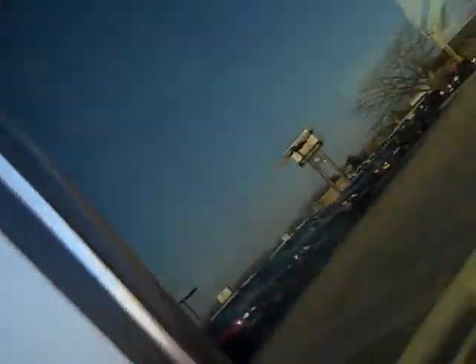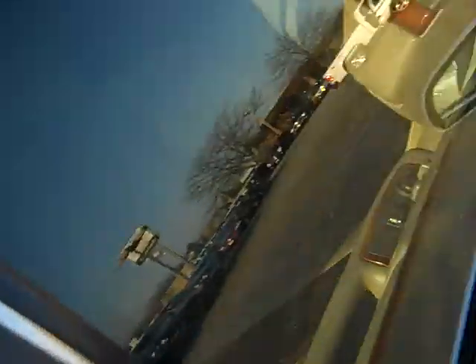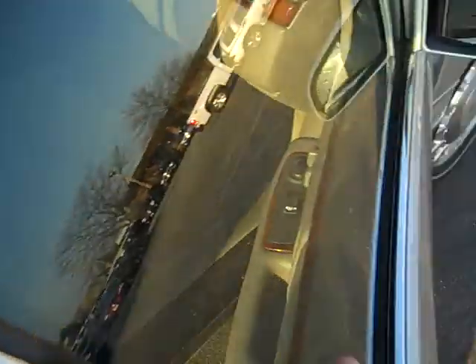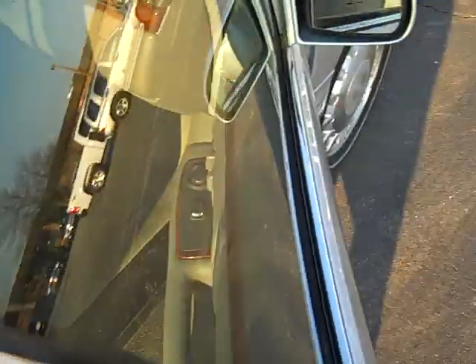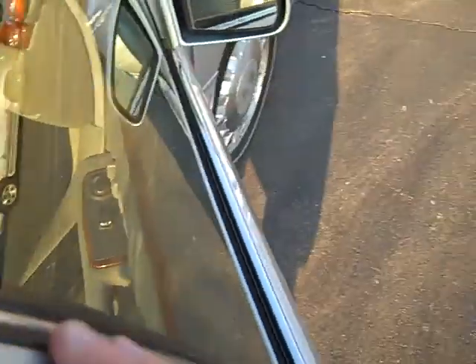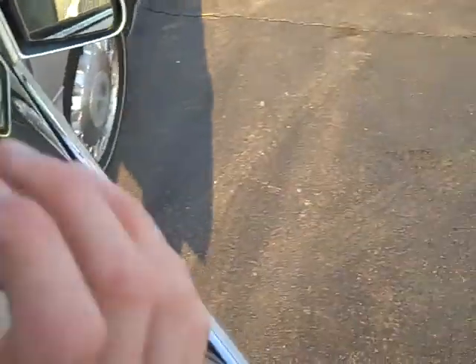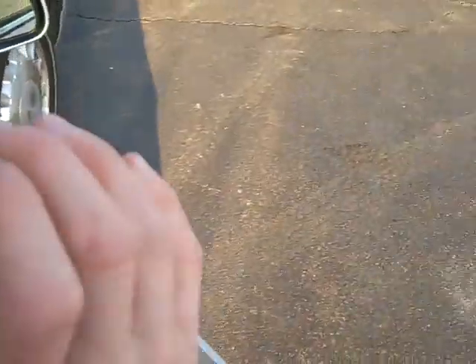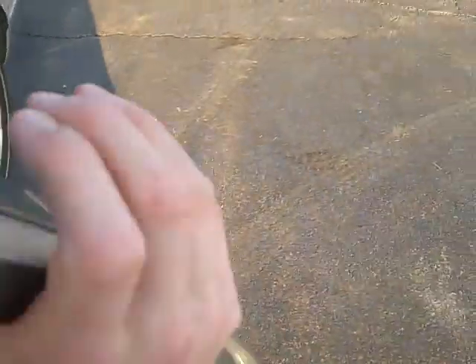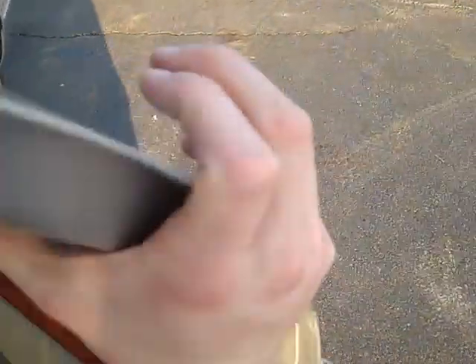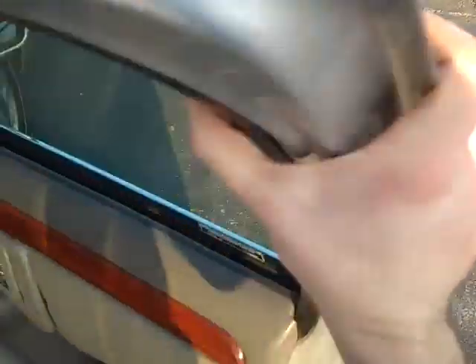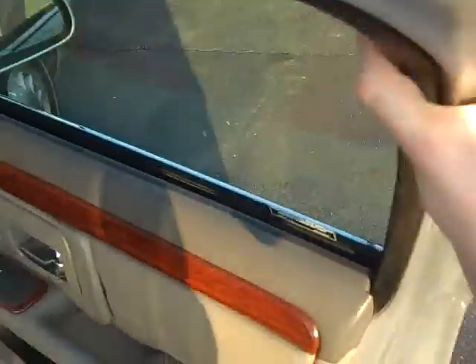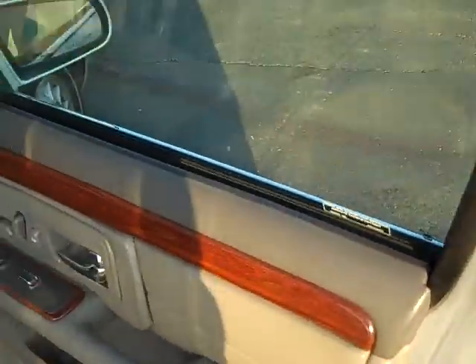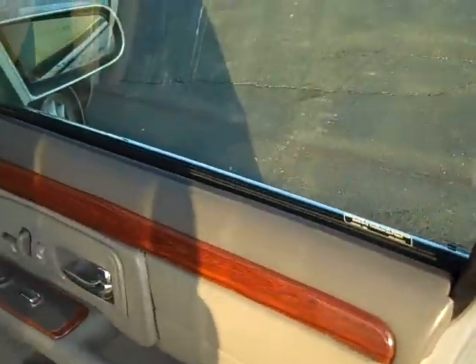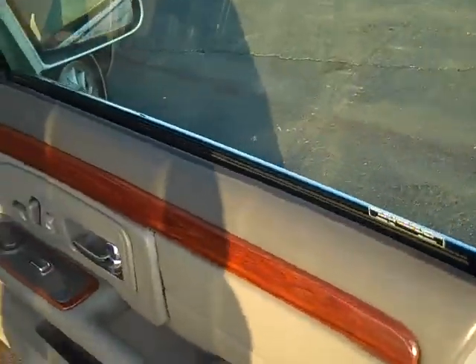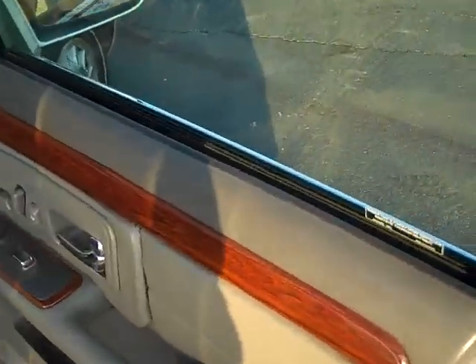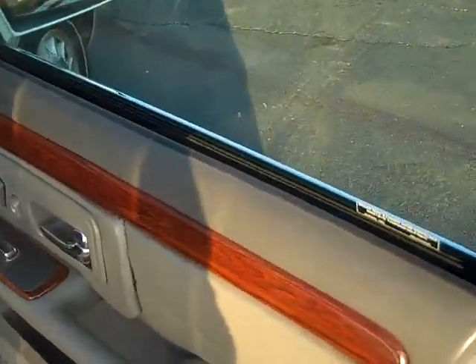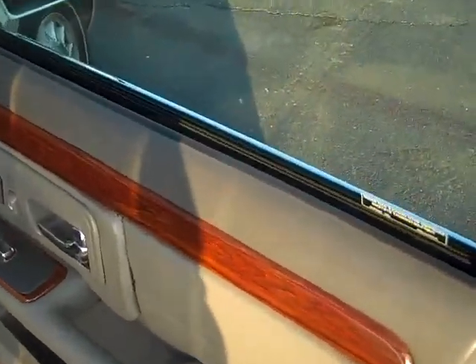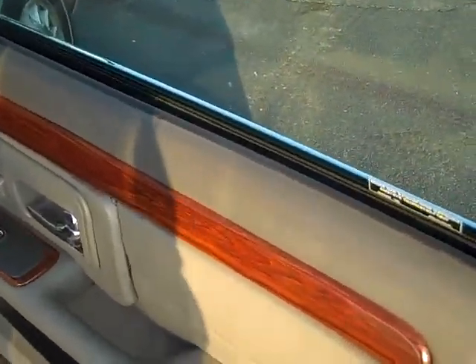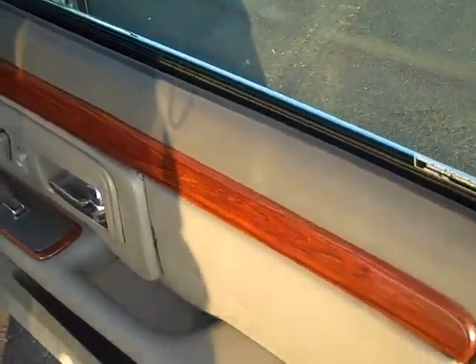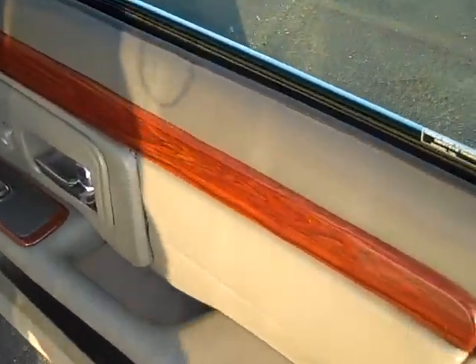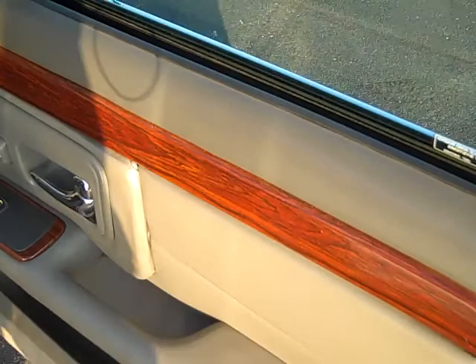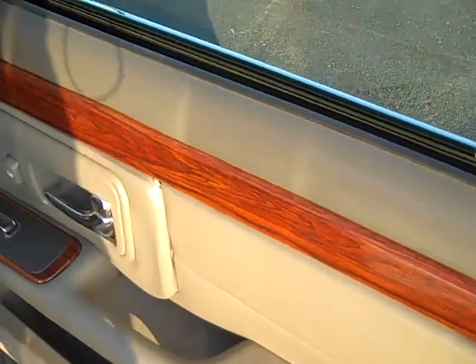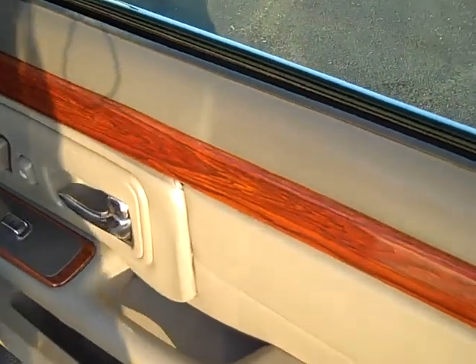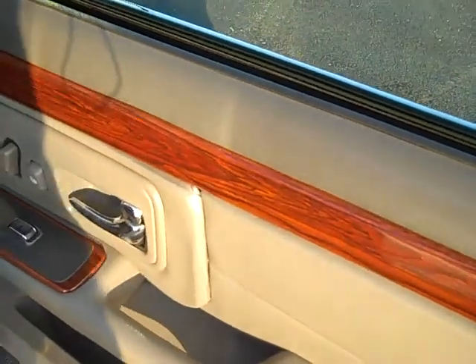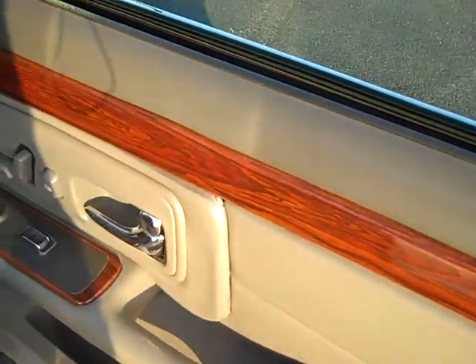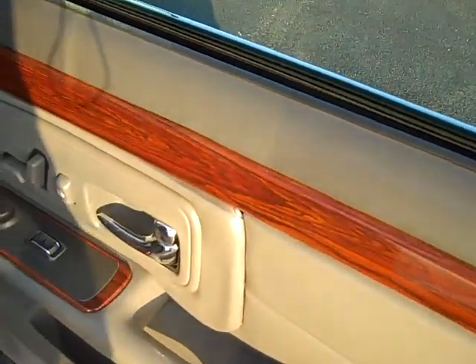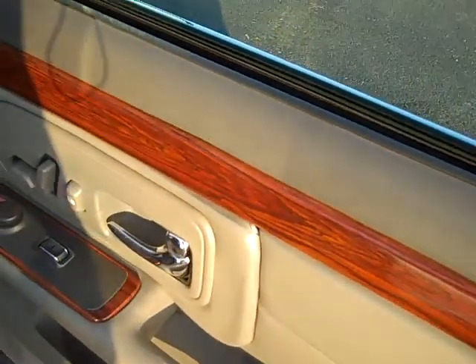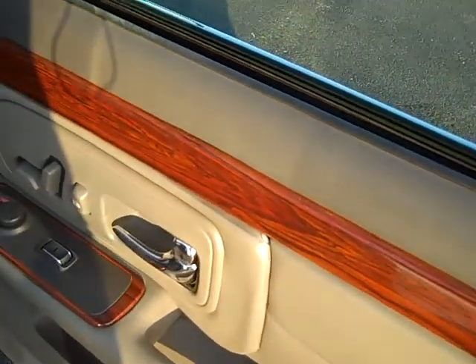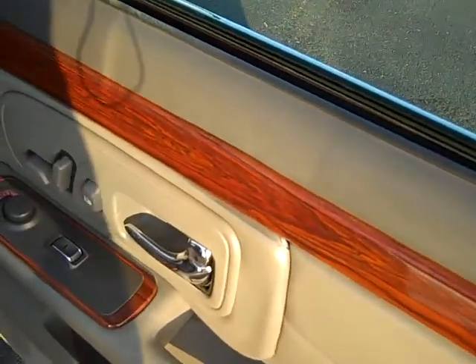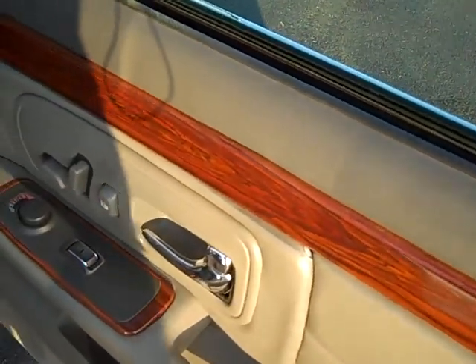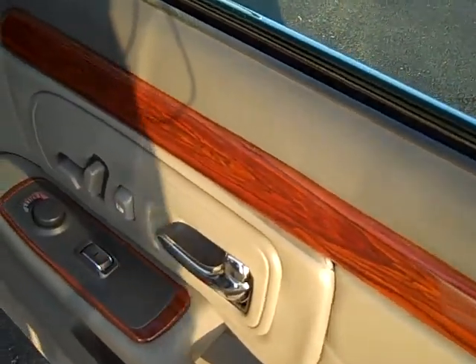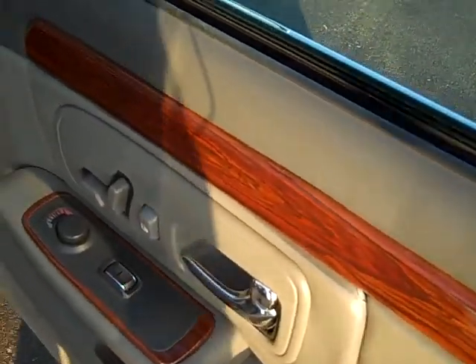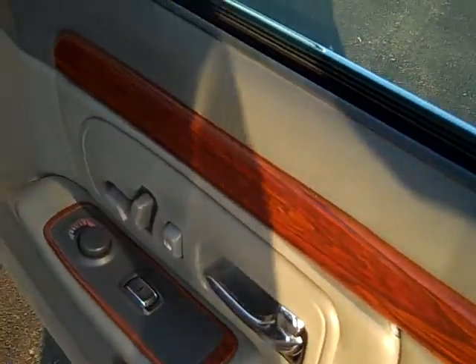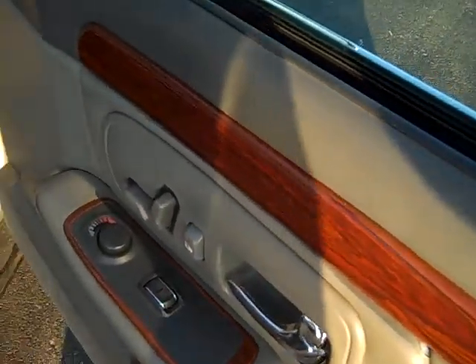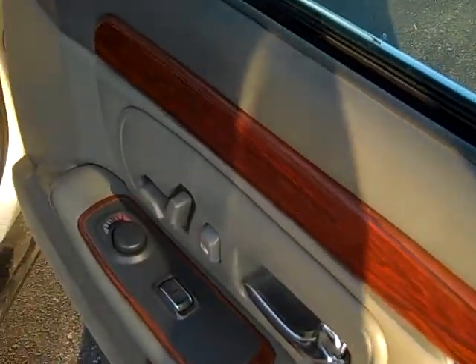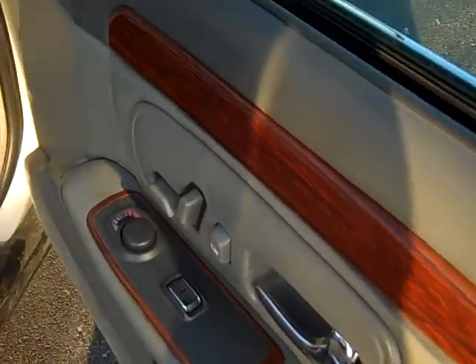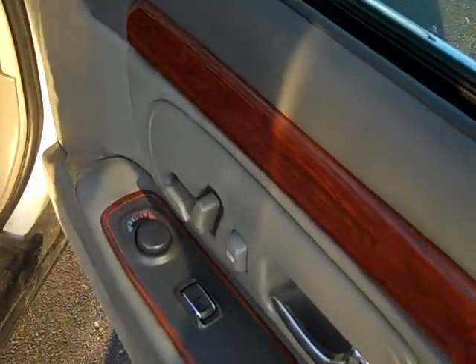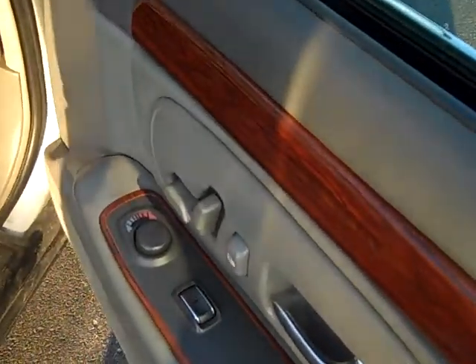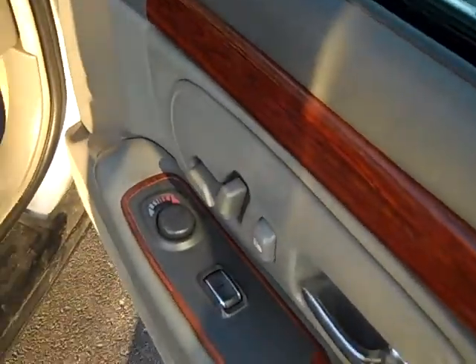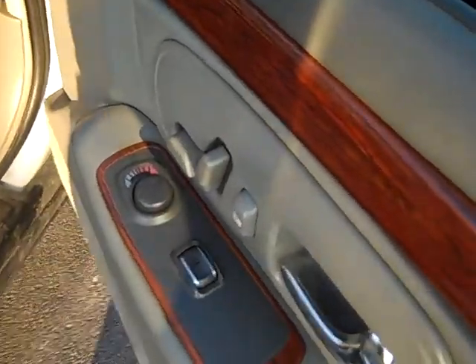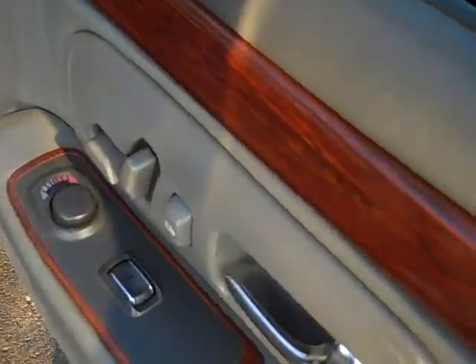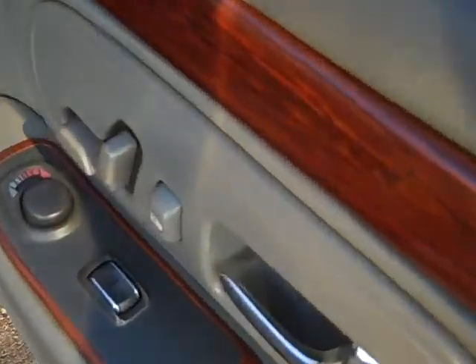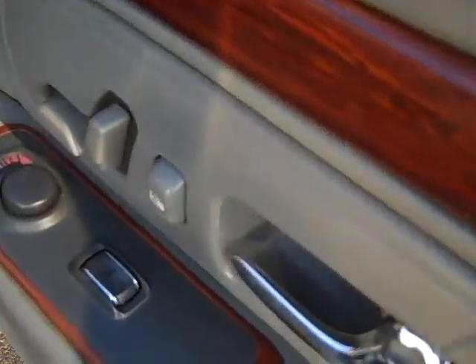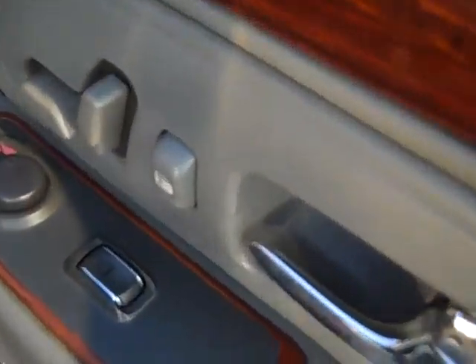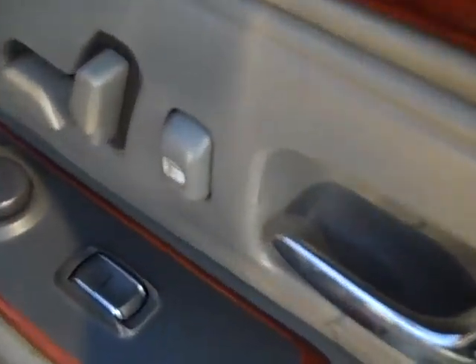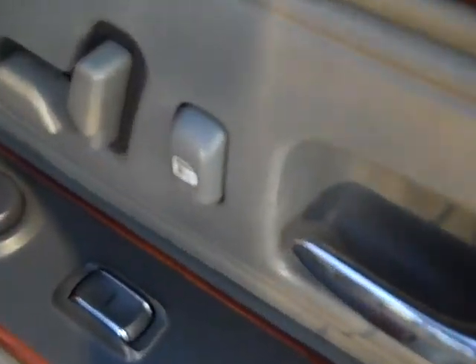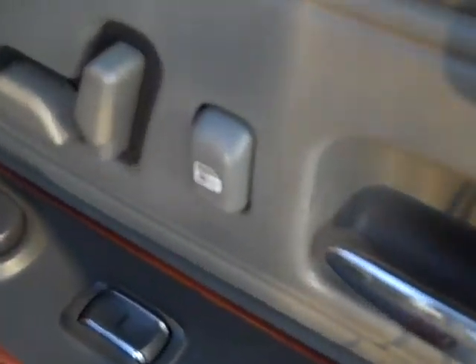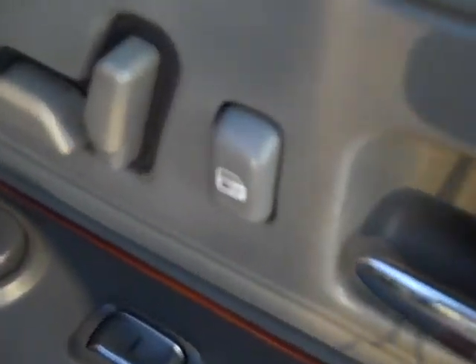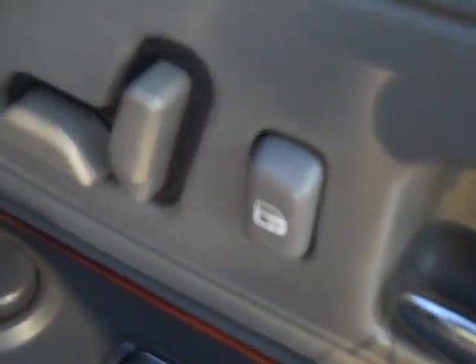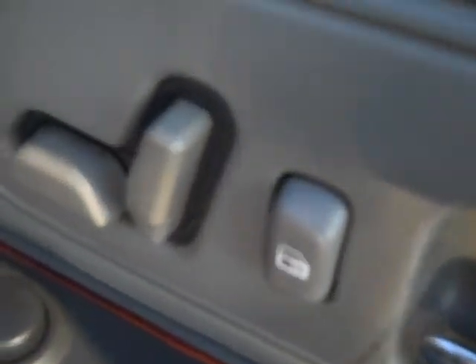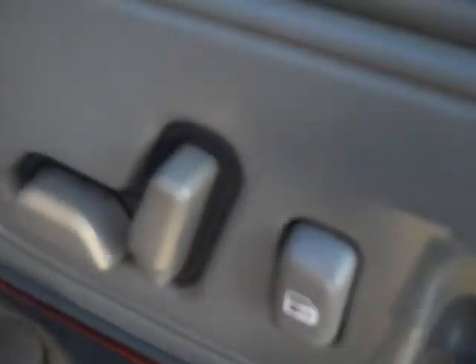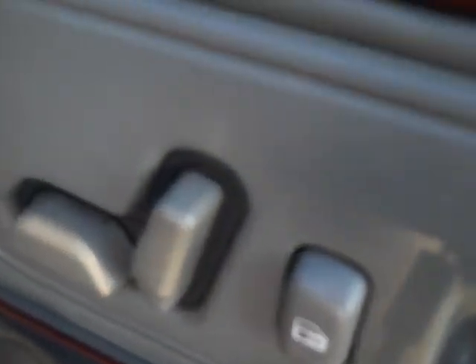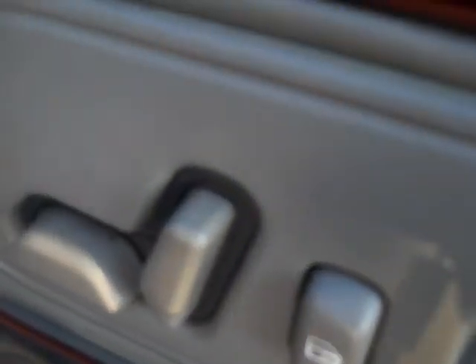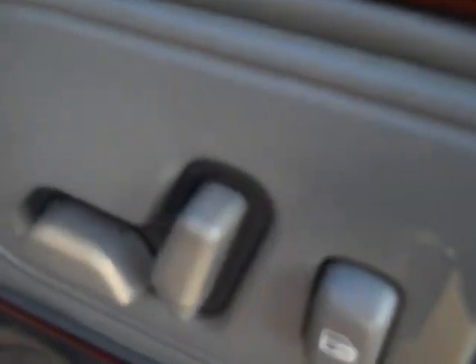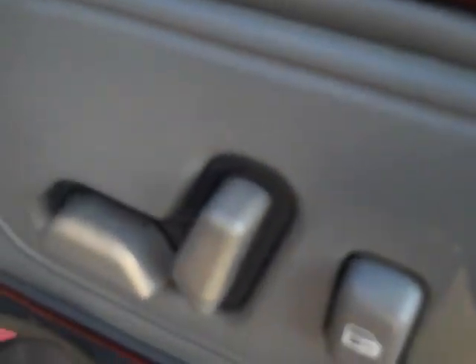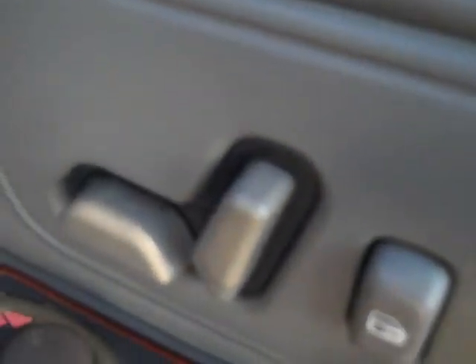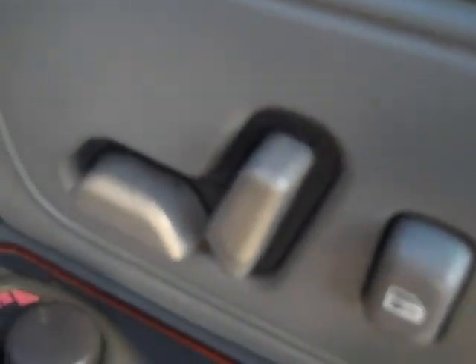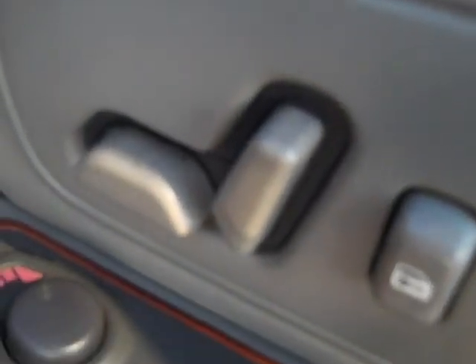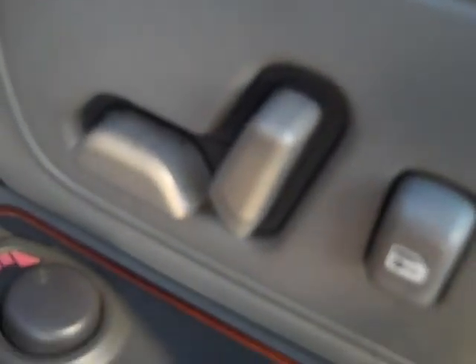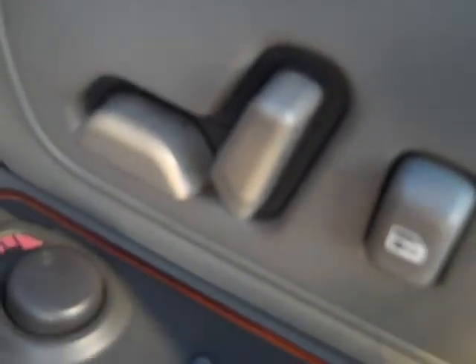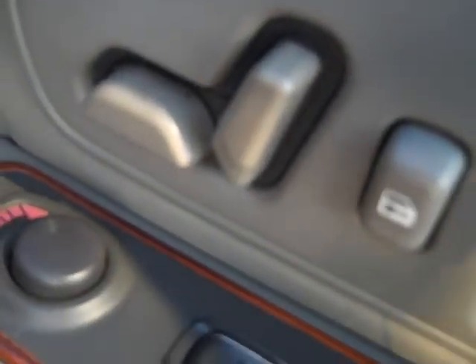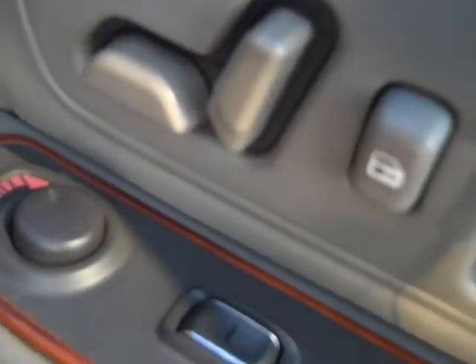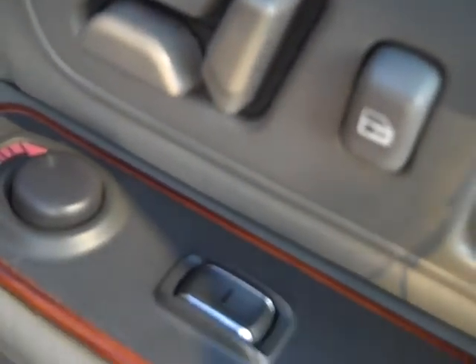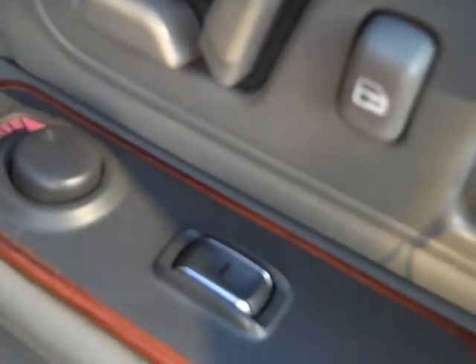Take a look here in the passenger seat — power passenger seat.